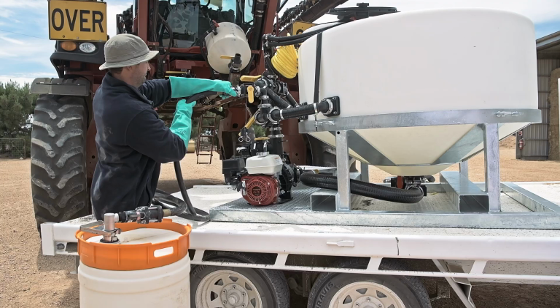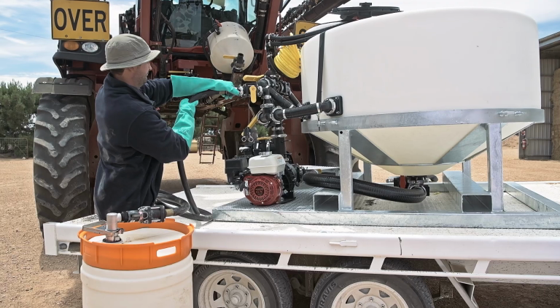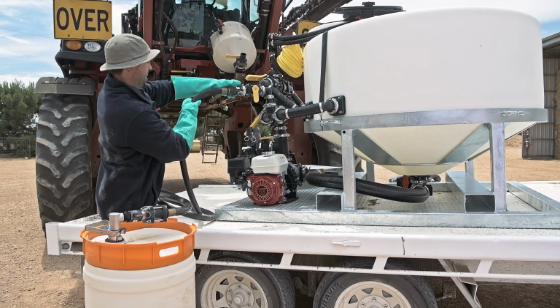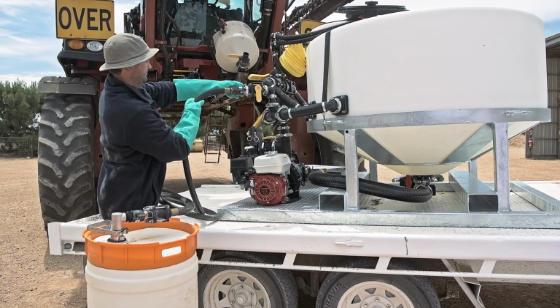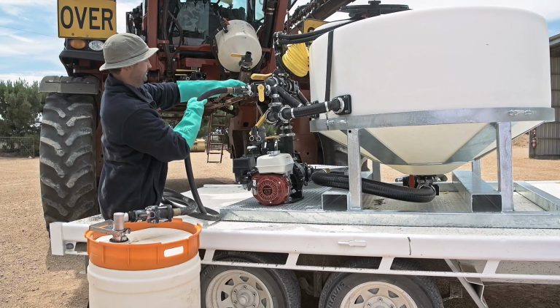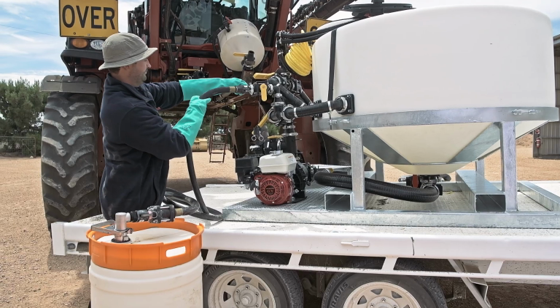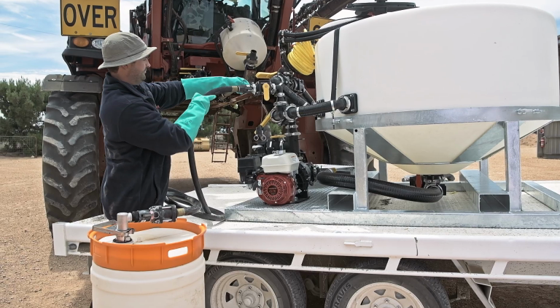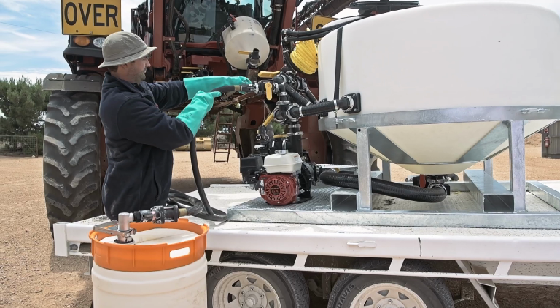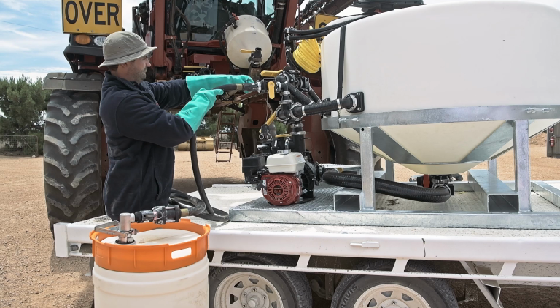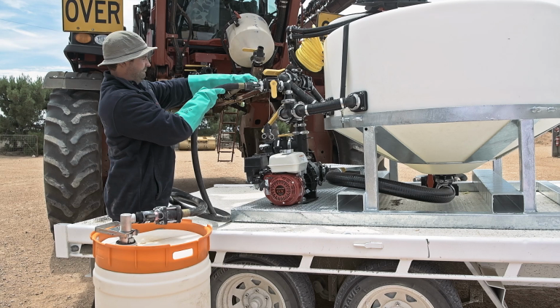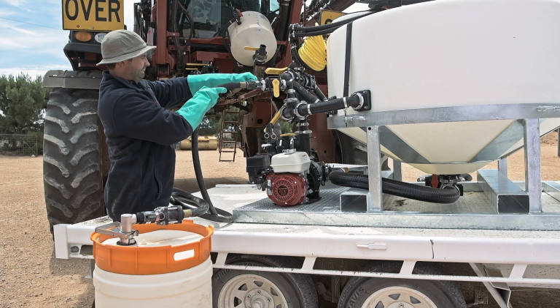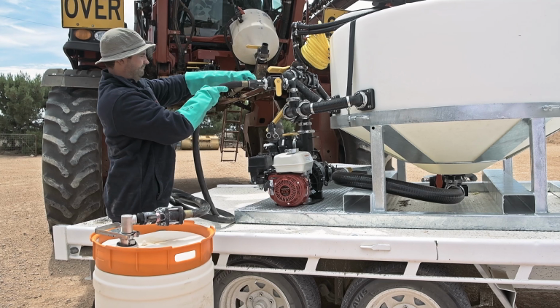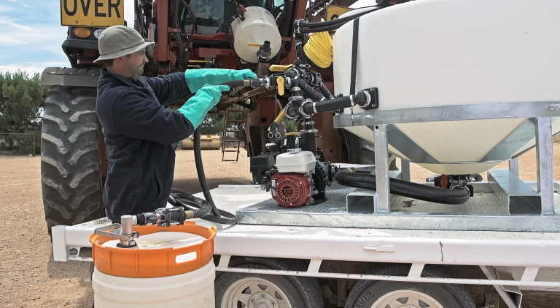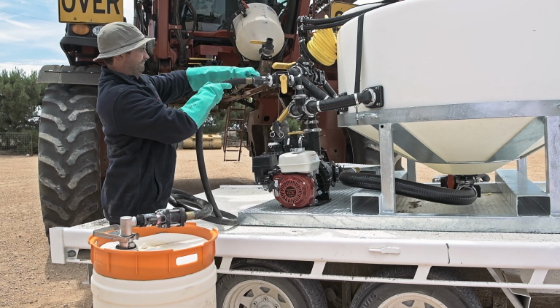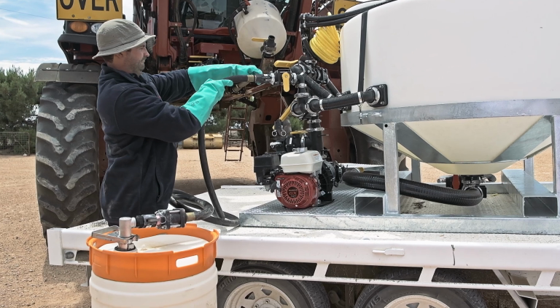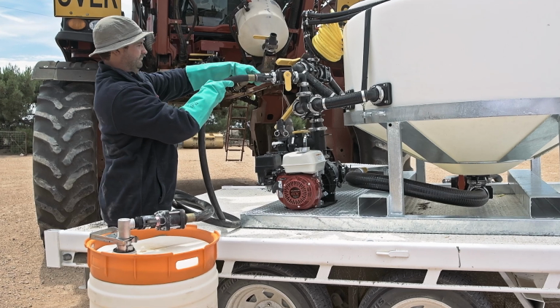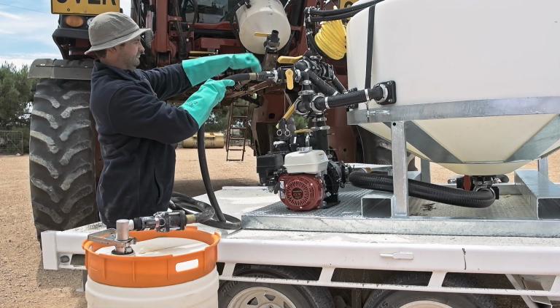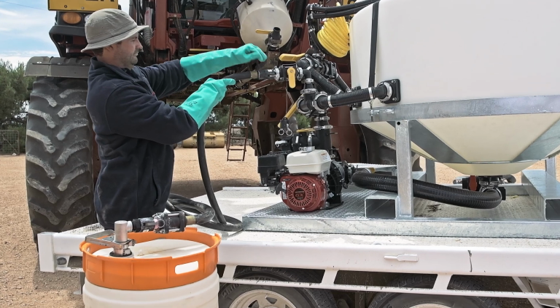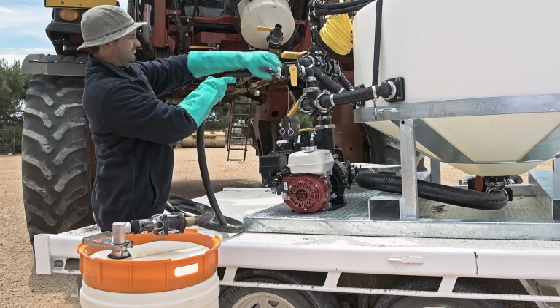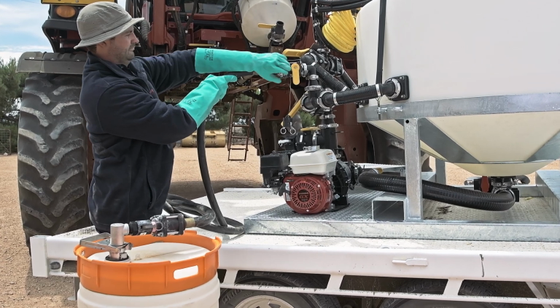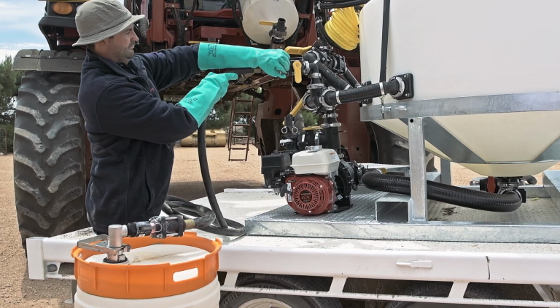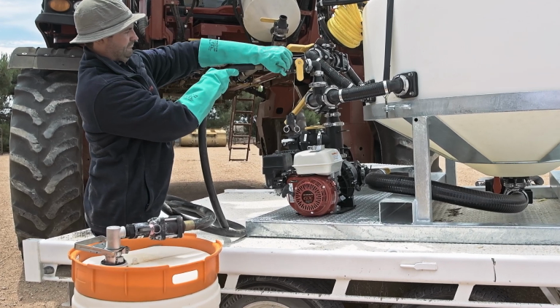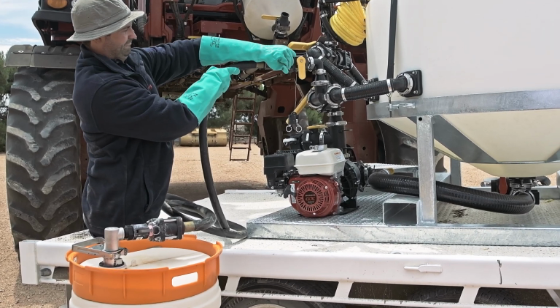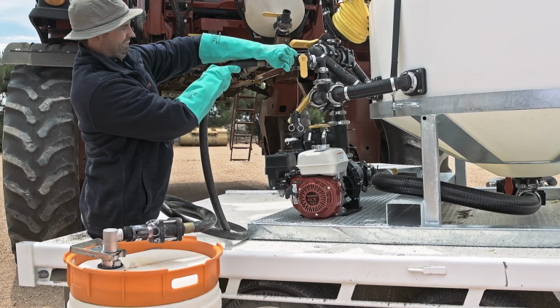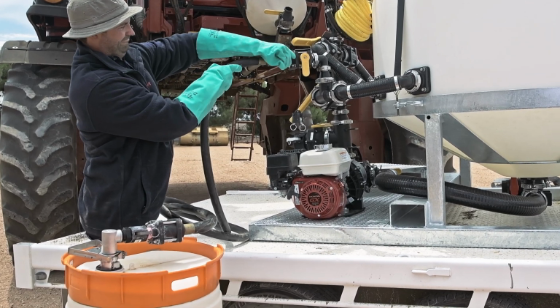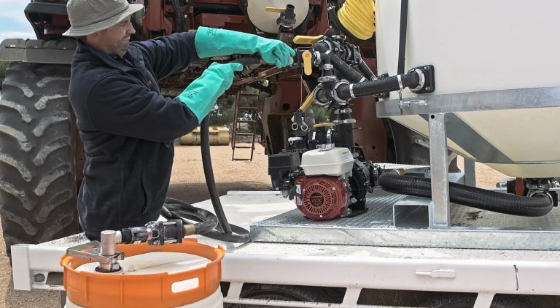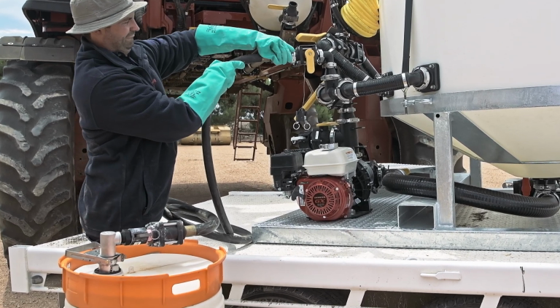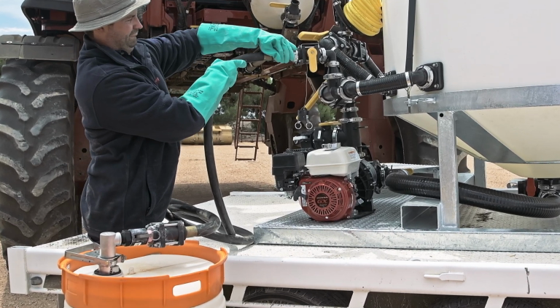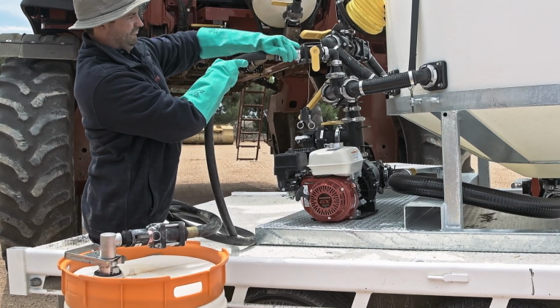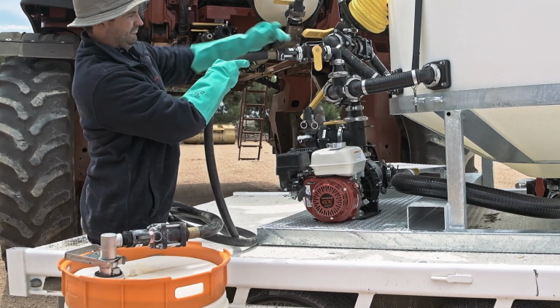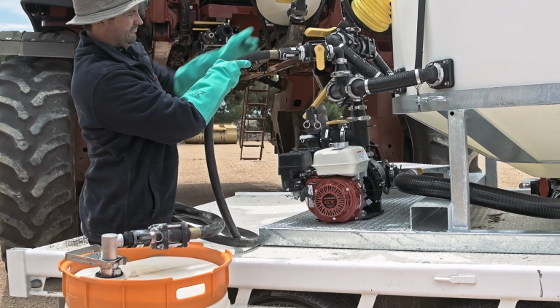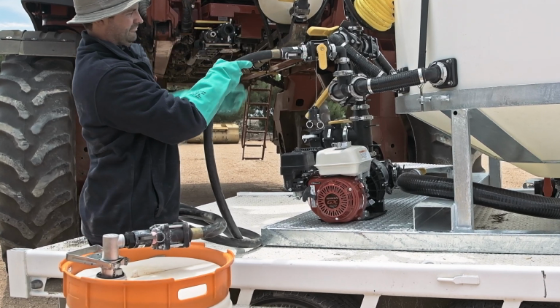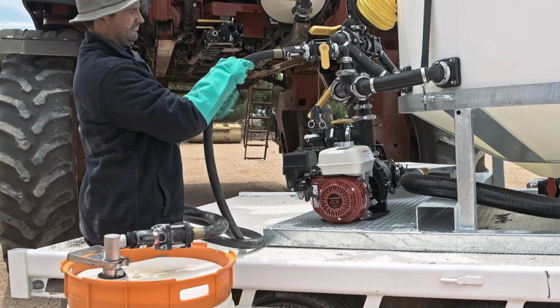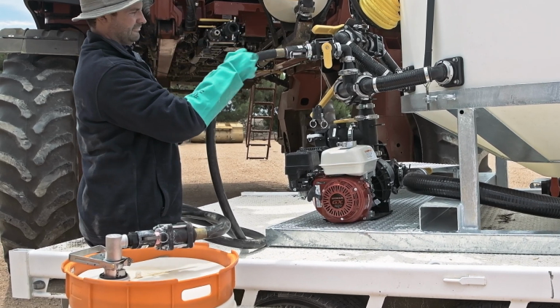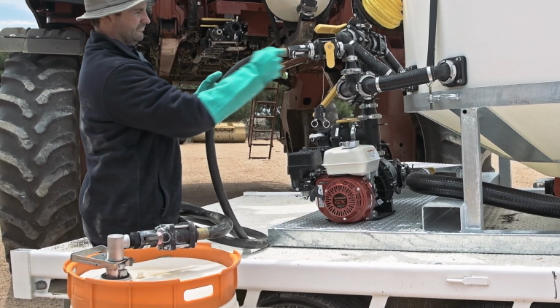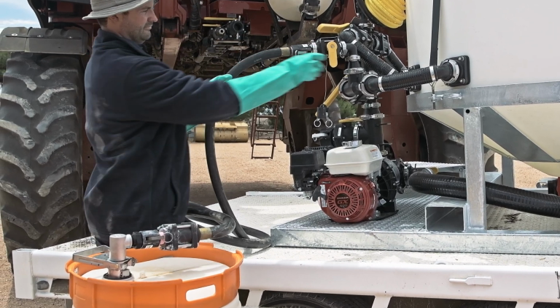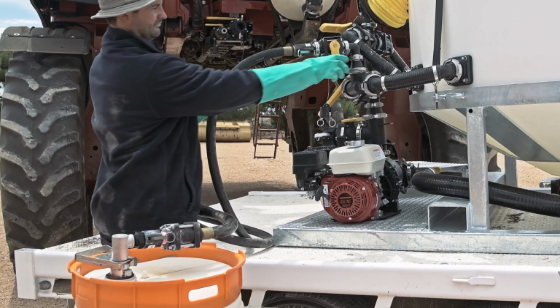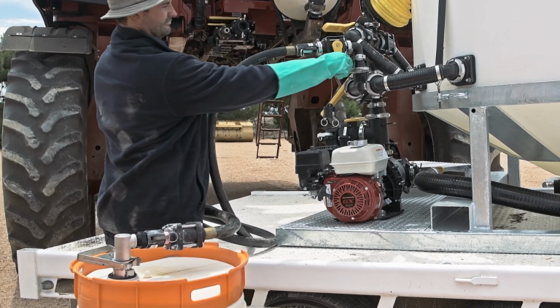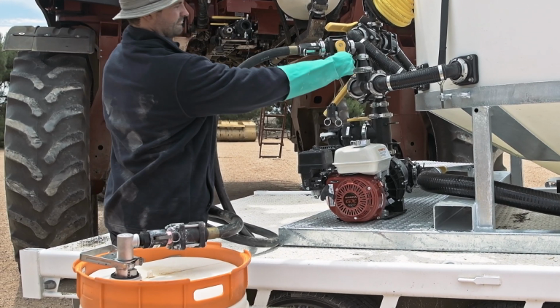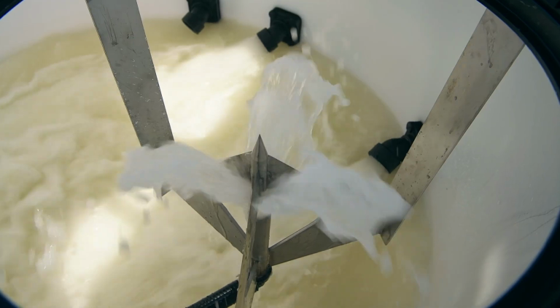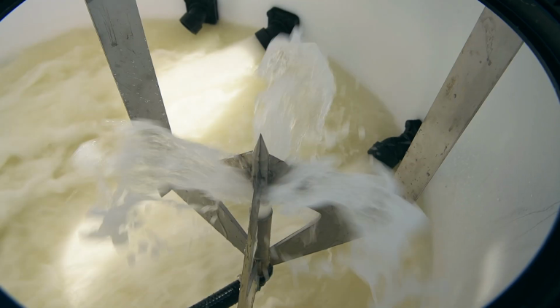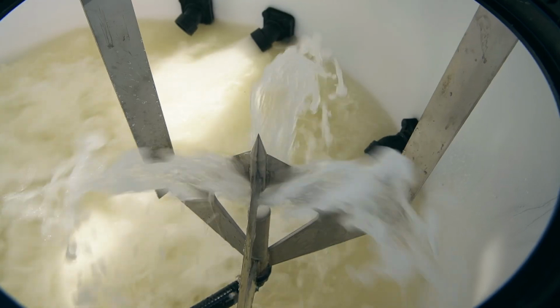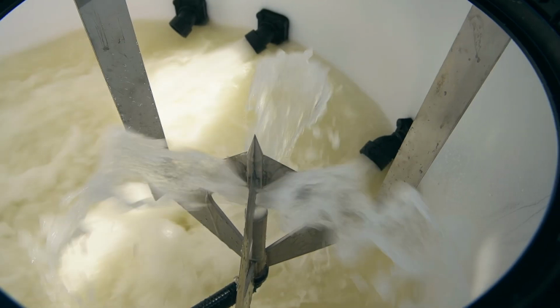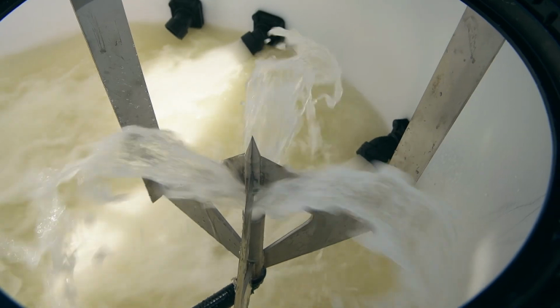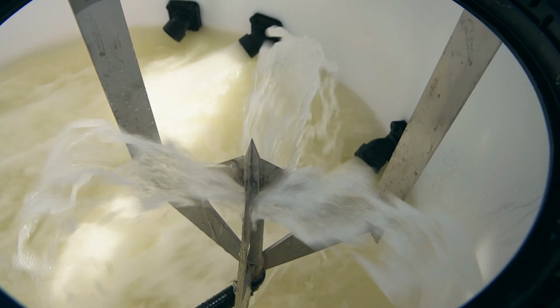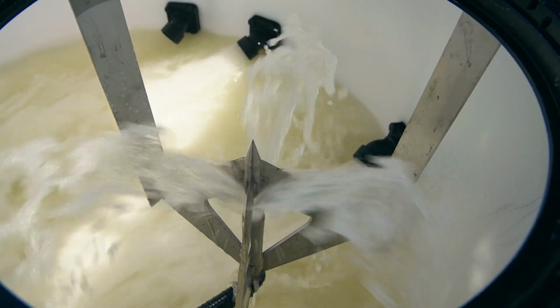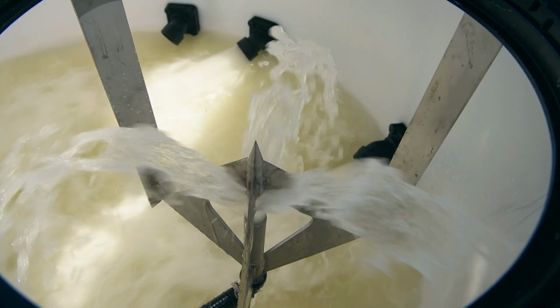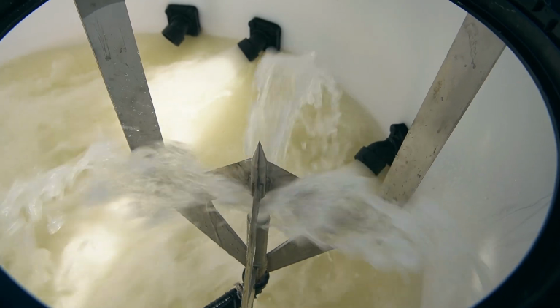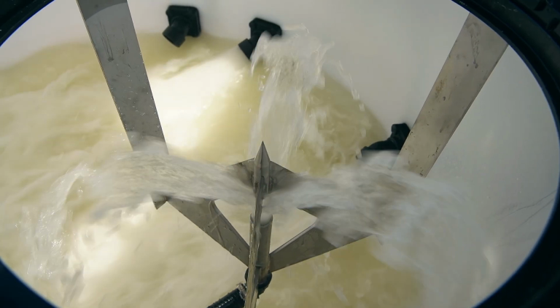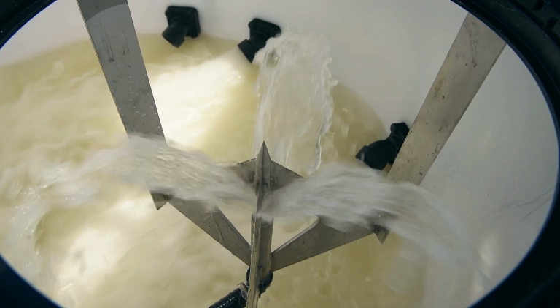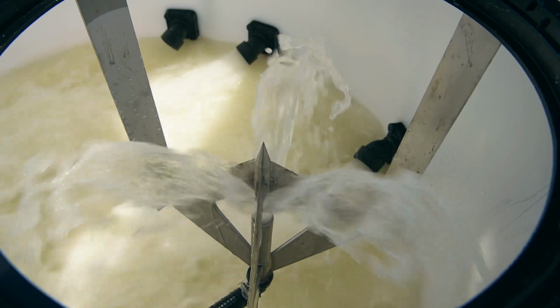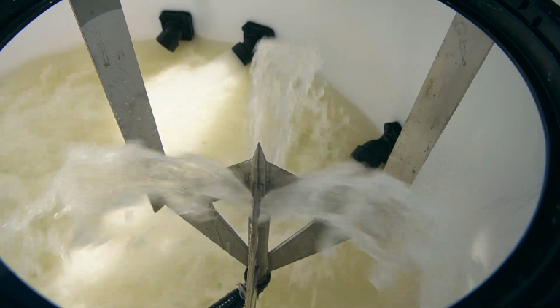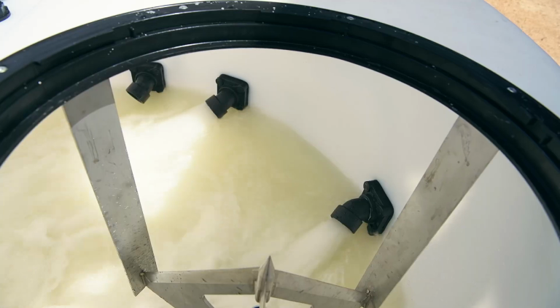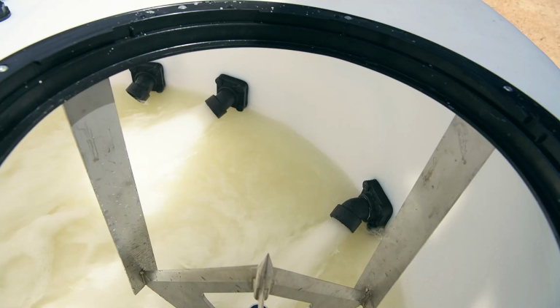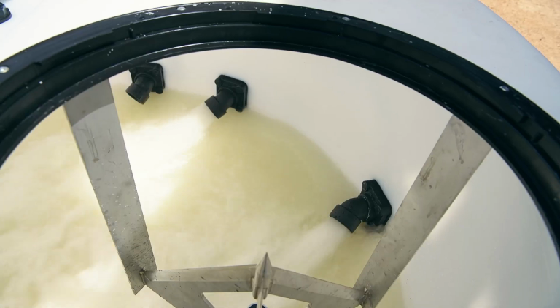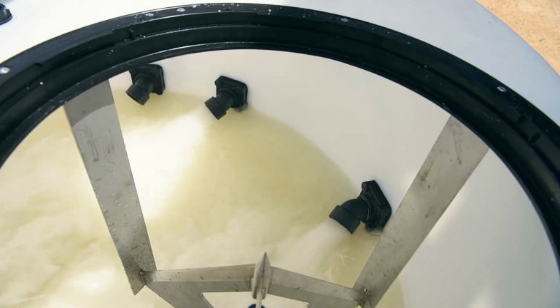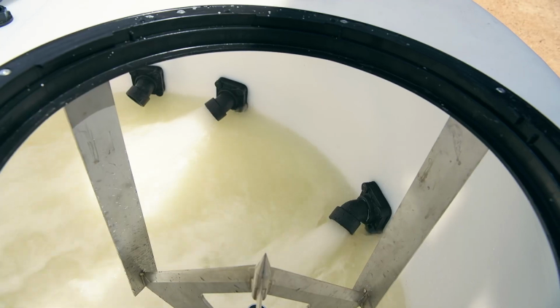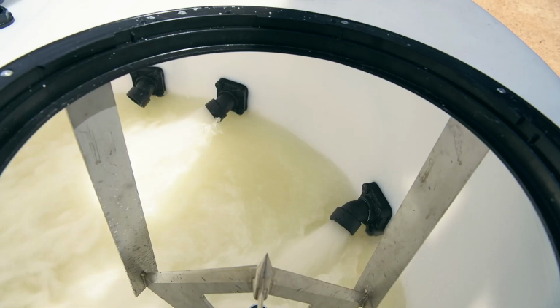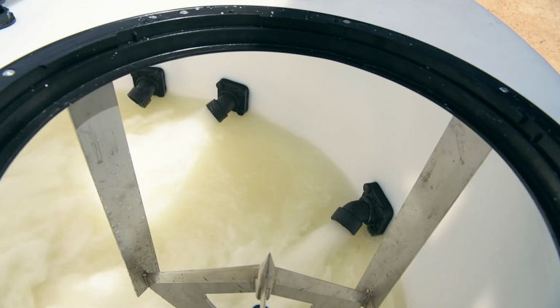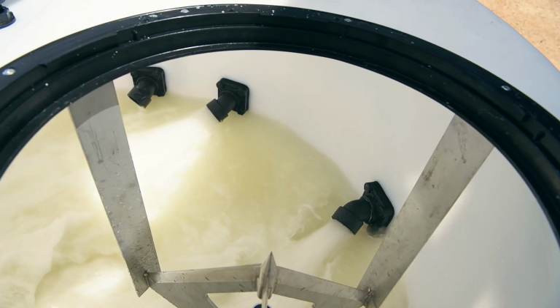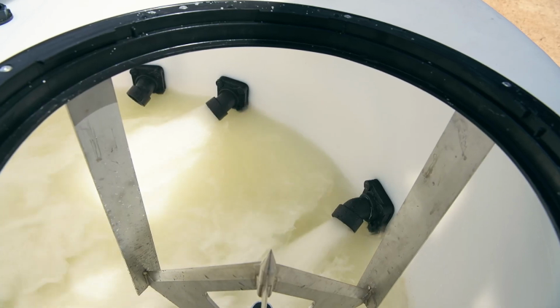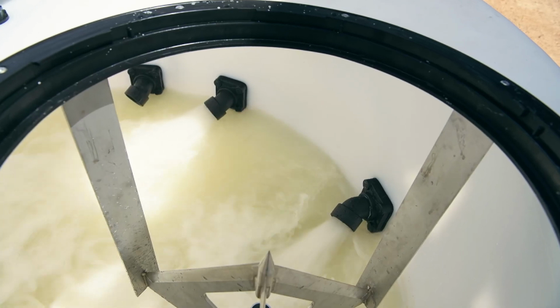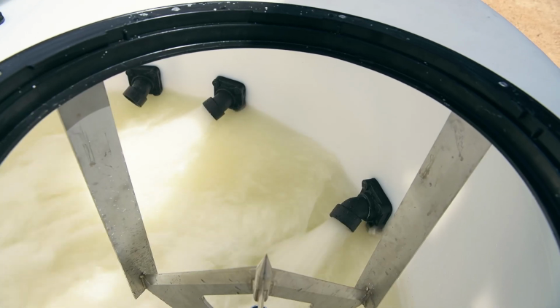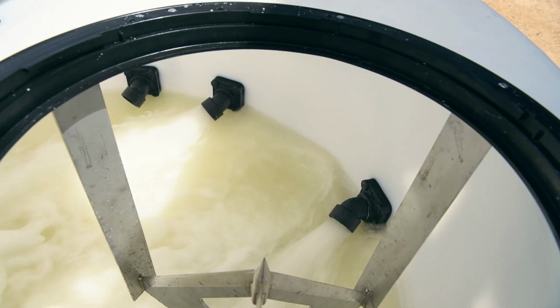Loading chemicals from enviro drums or shuttles is easy with a banjo induction system. Complete agitation is handled by twin 2-inch valves.